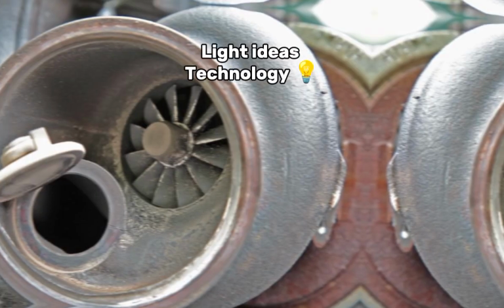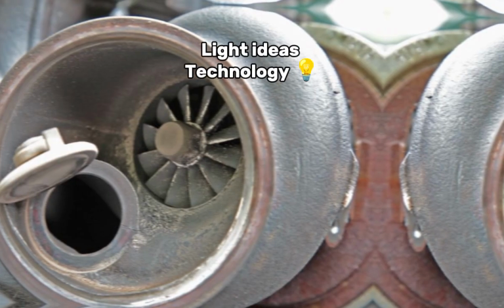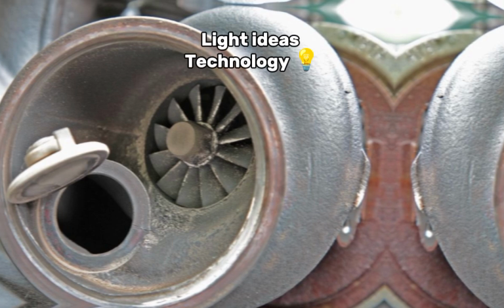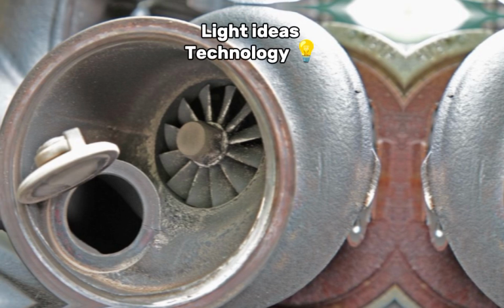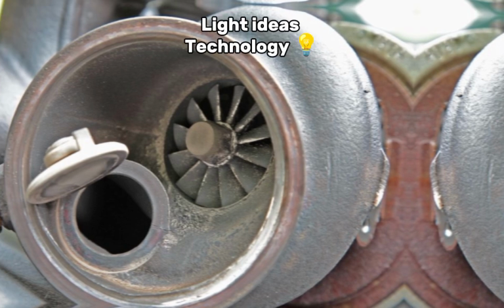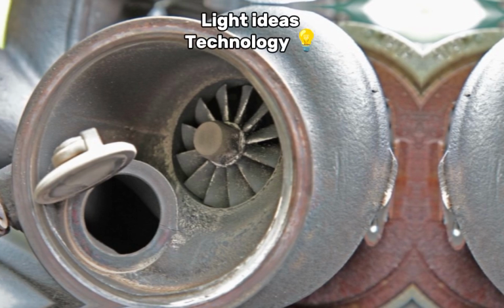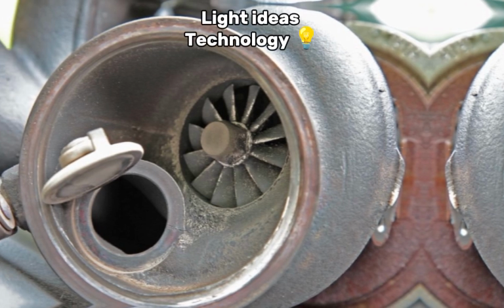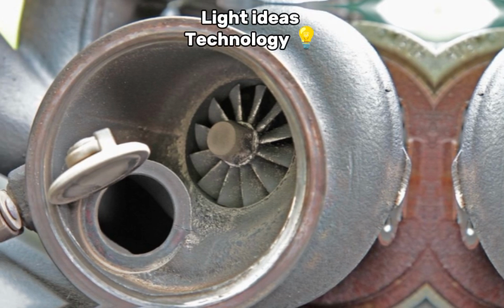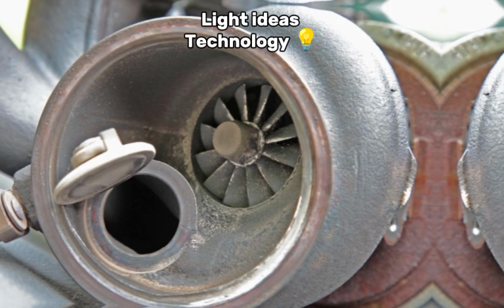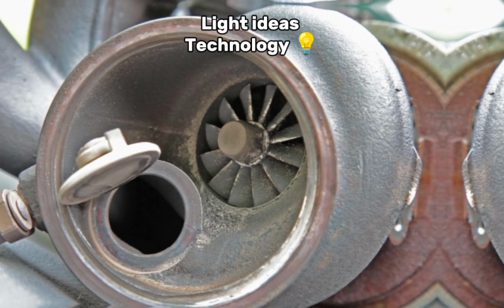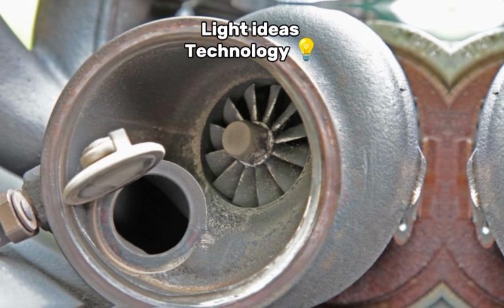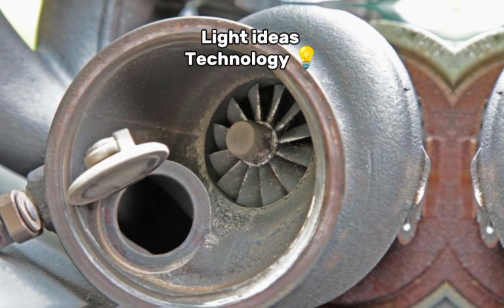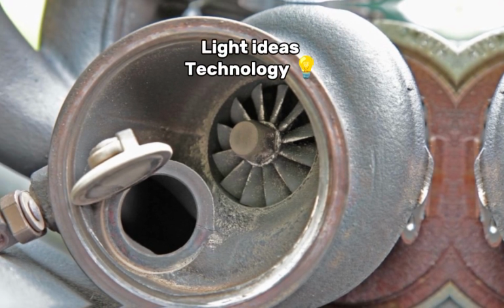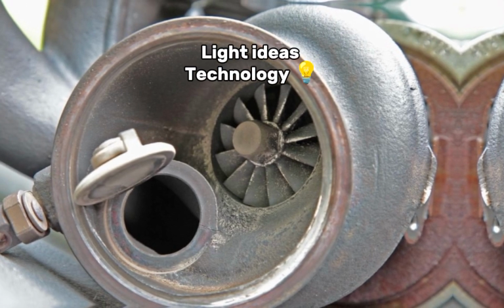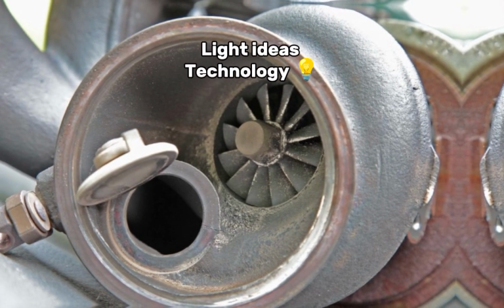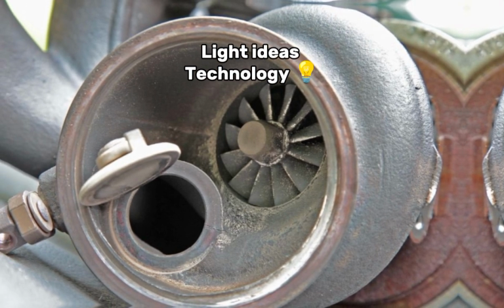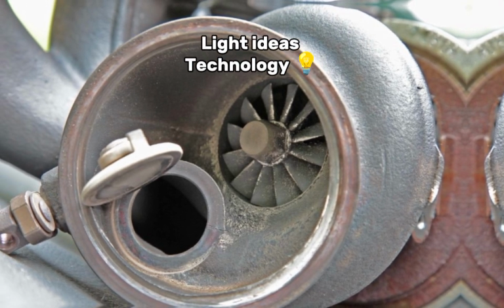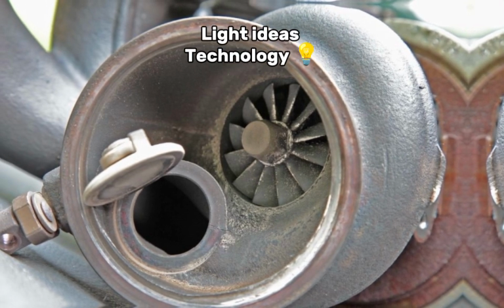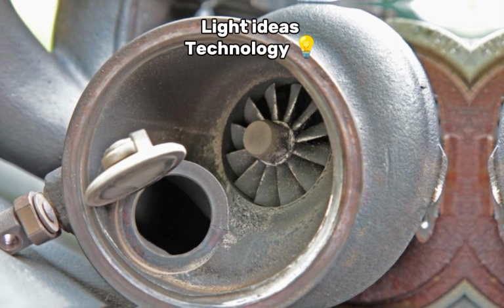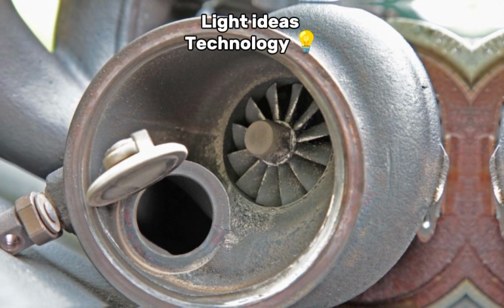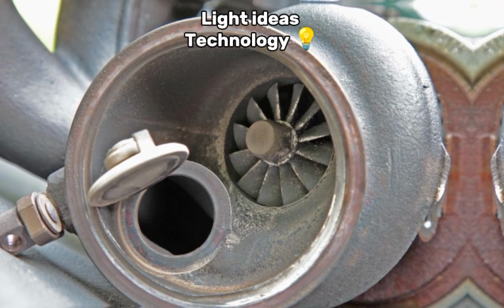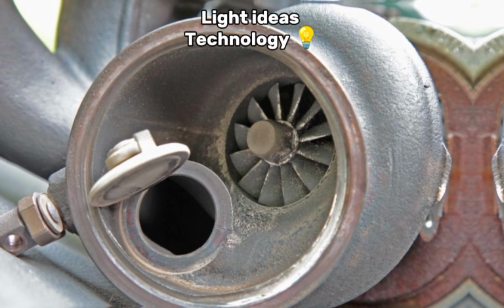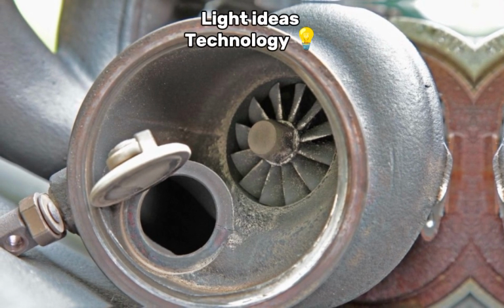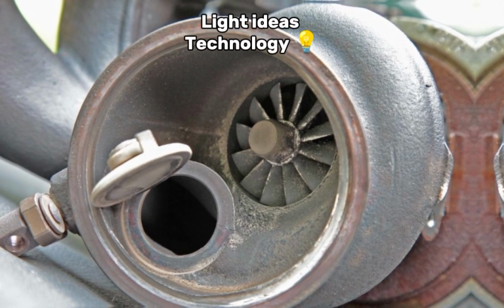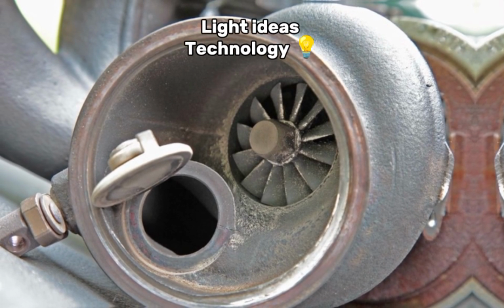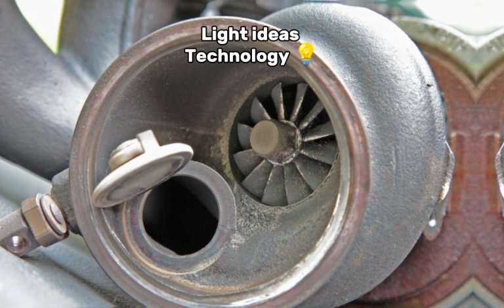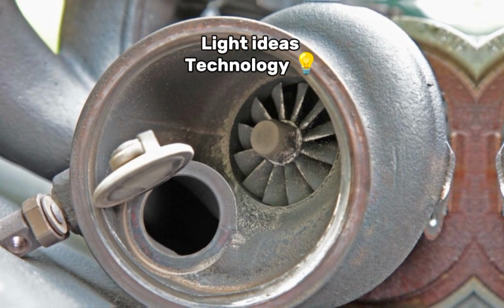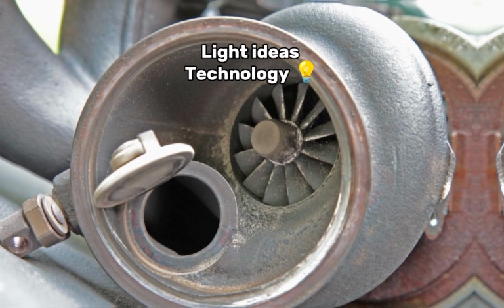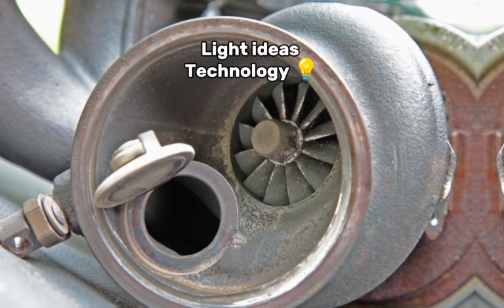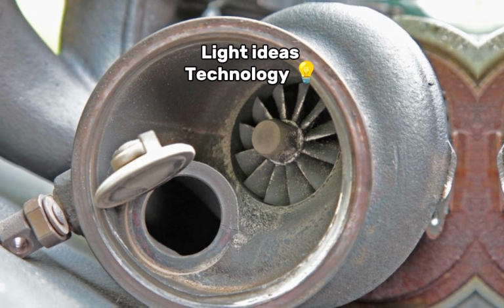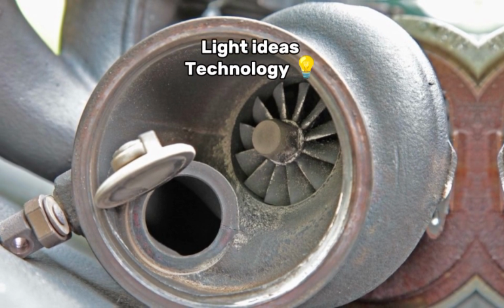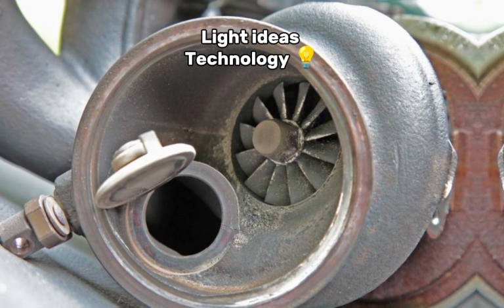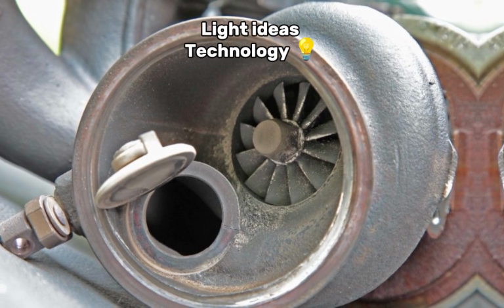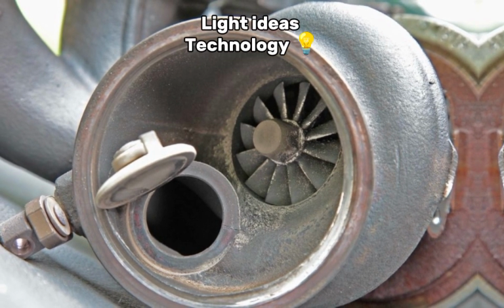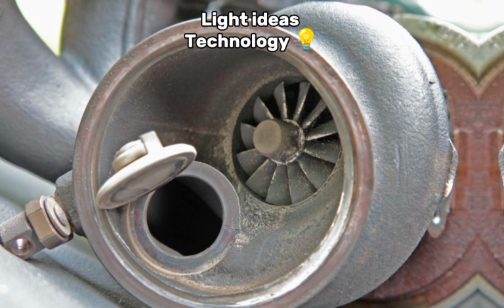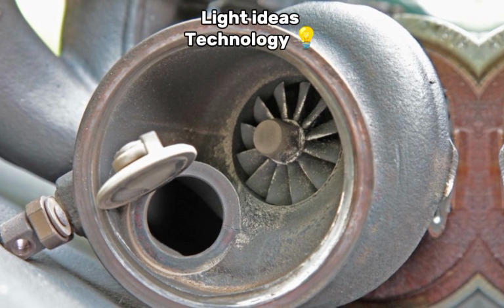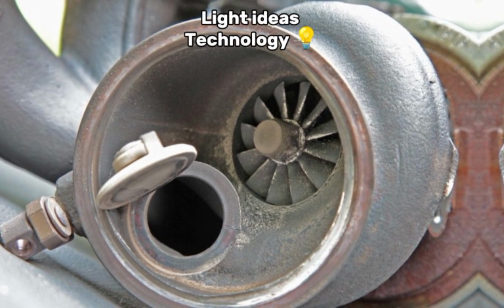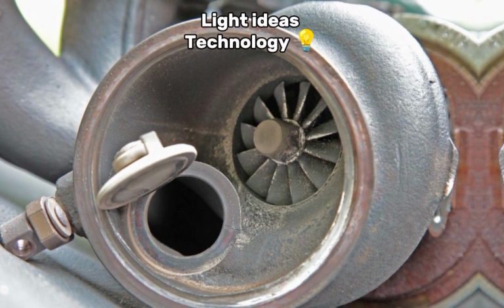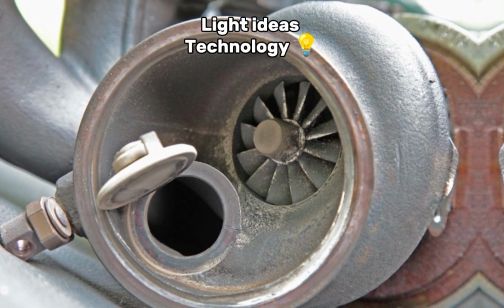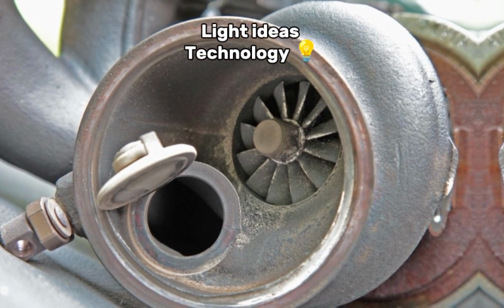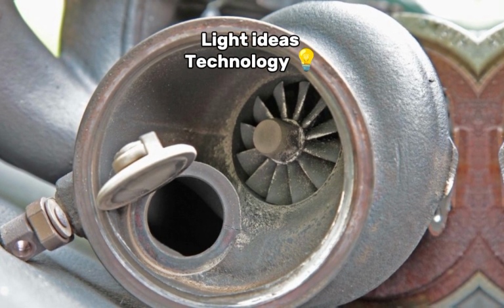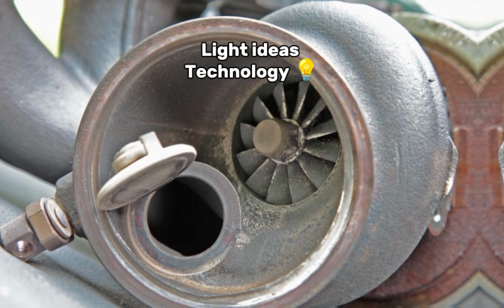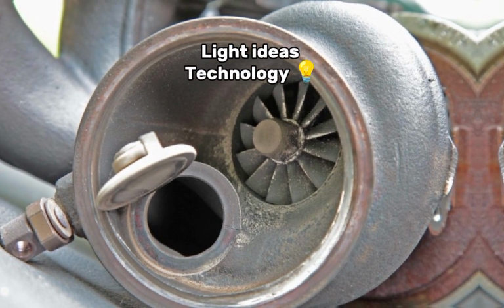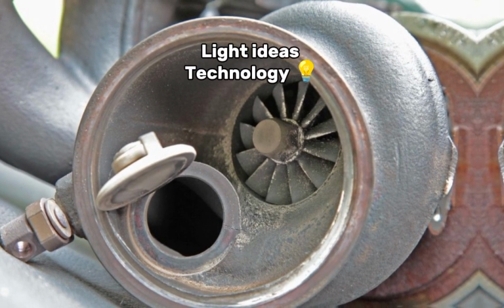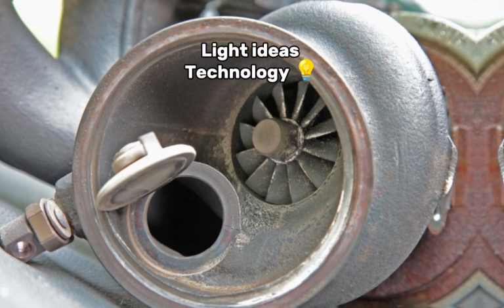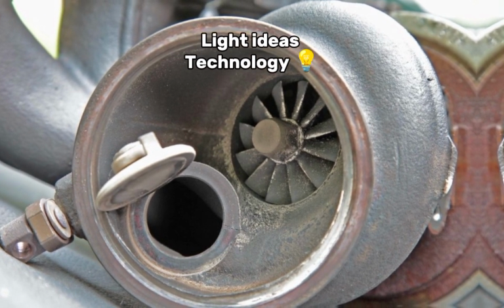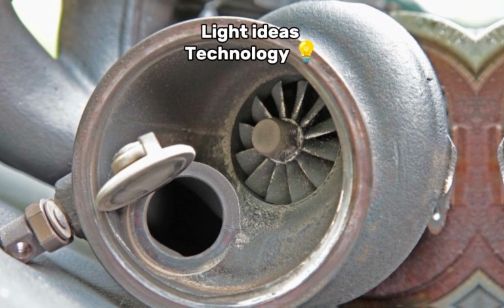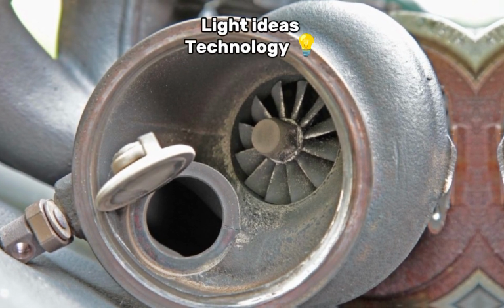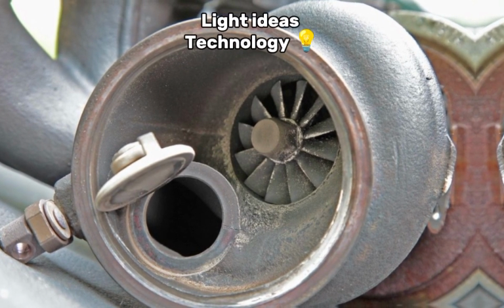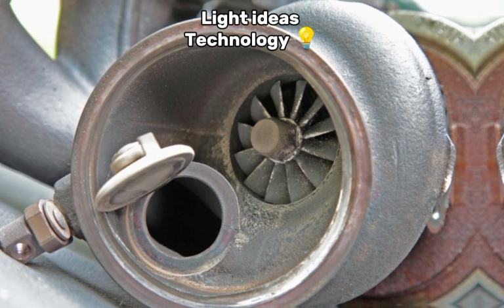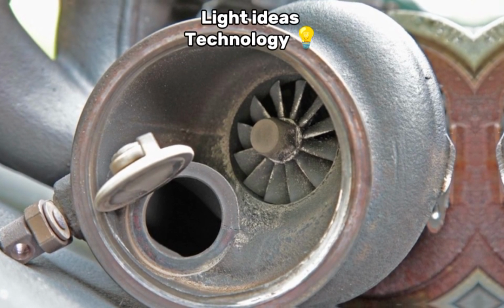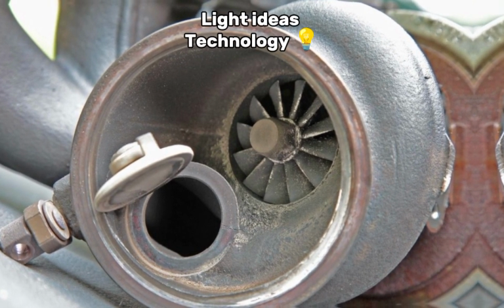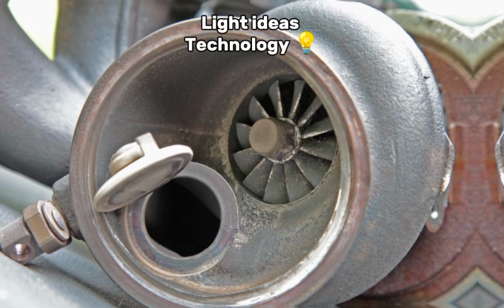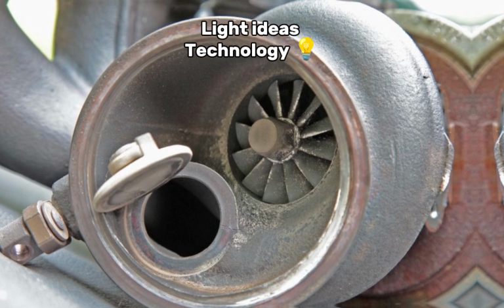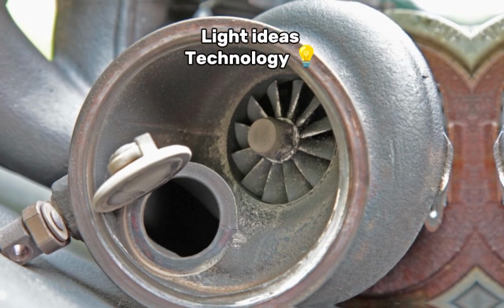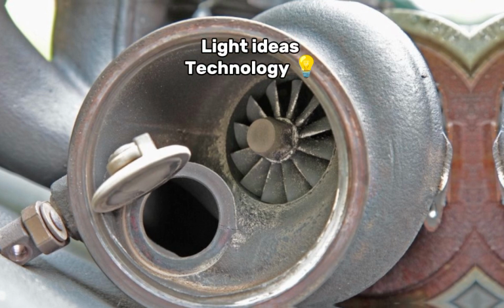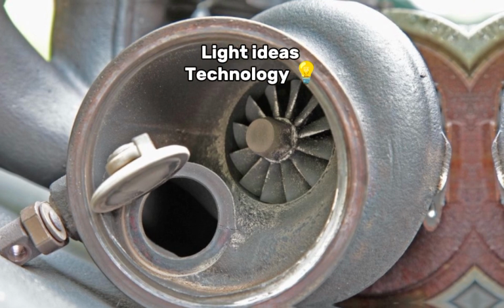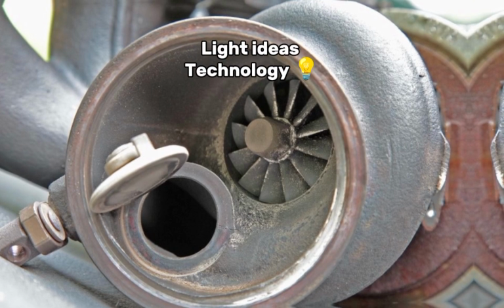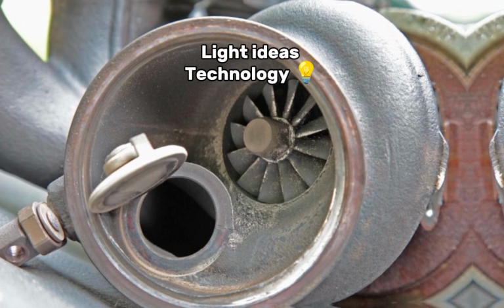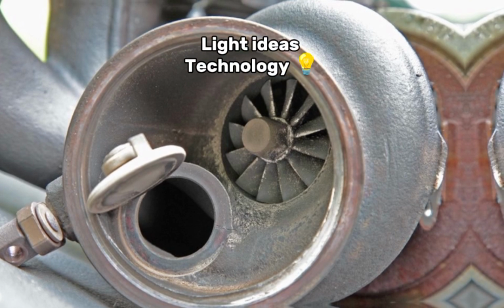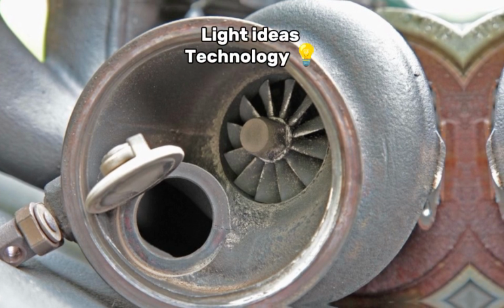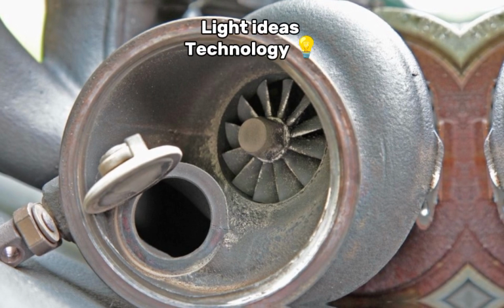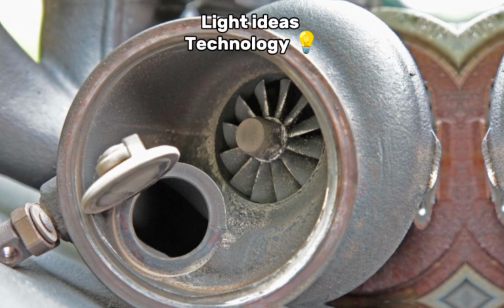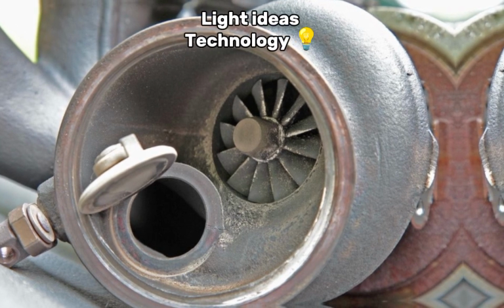4. Wastegate. A valve that controls the amount of exhaust gas reaching the turbine, preventing overboost — too much pressure.